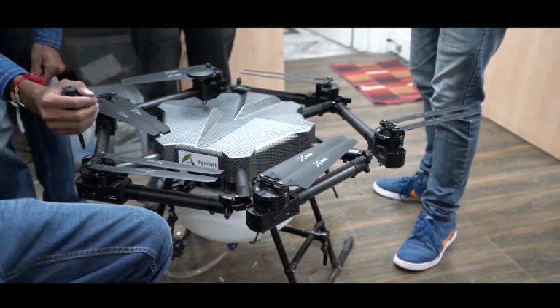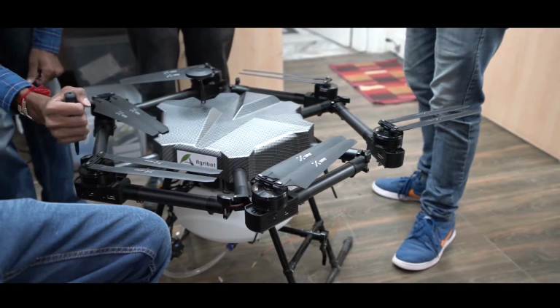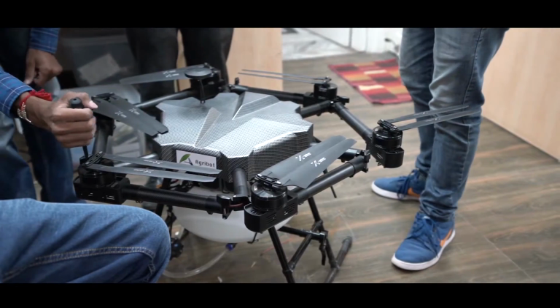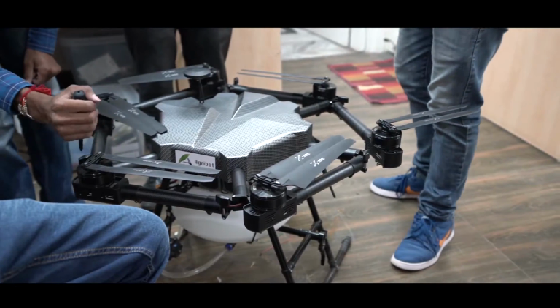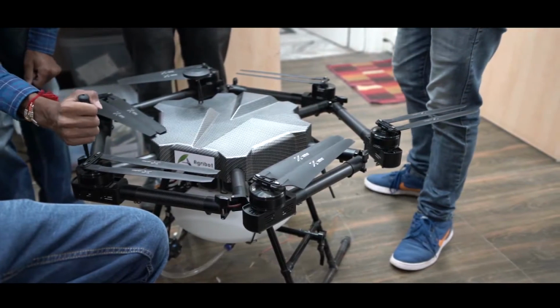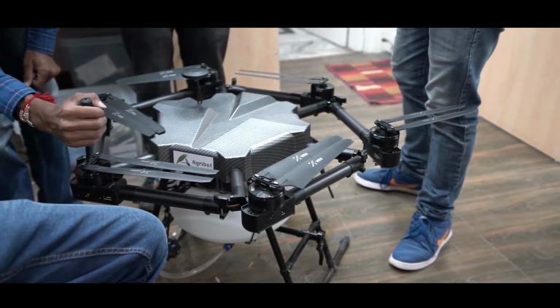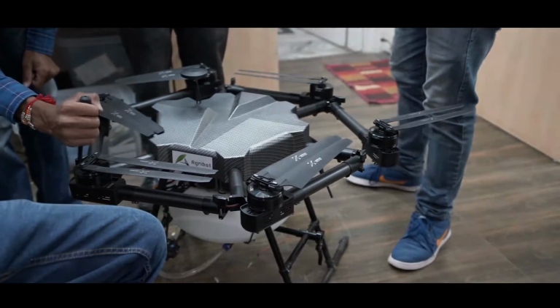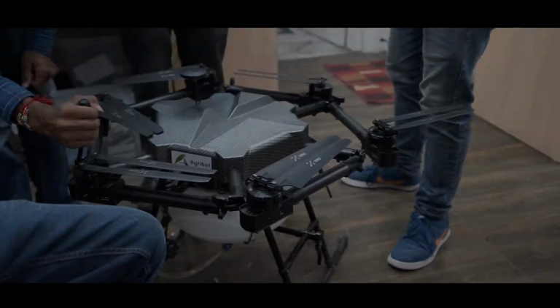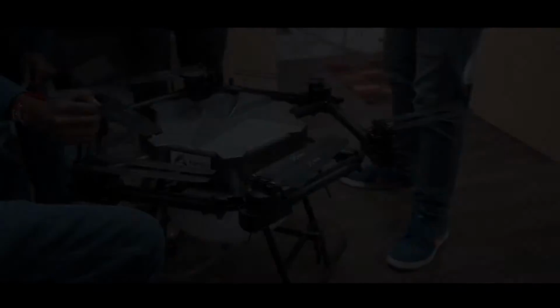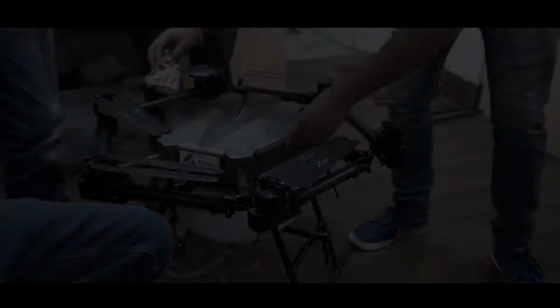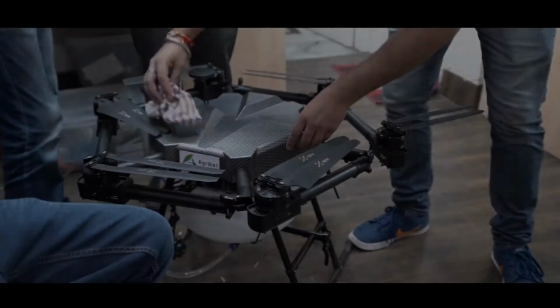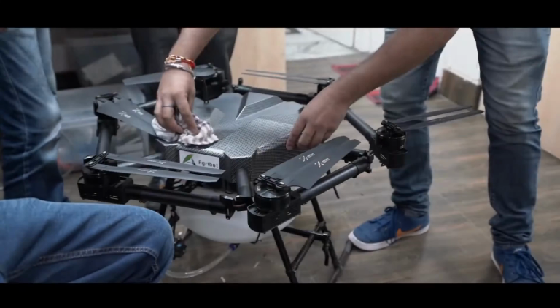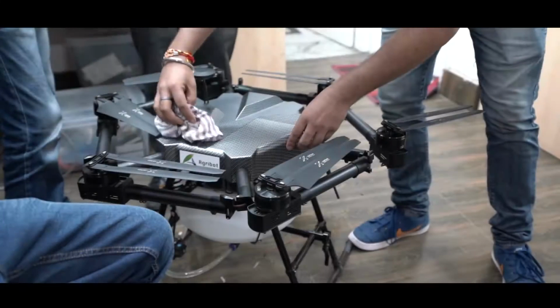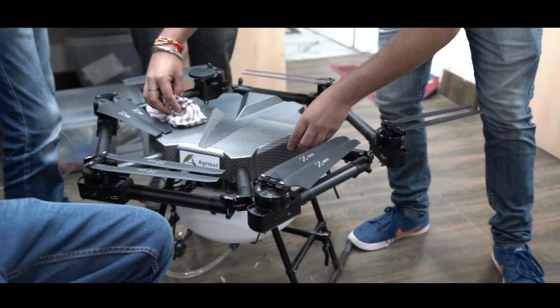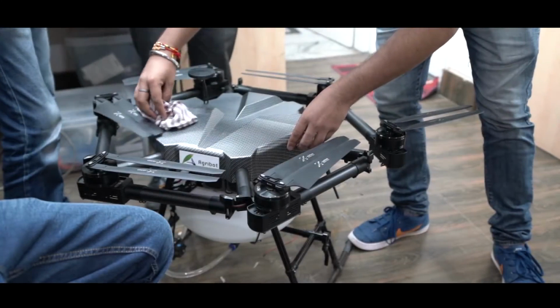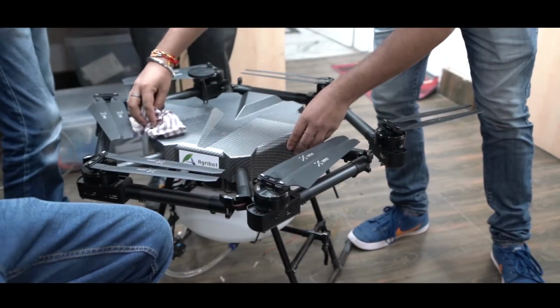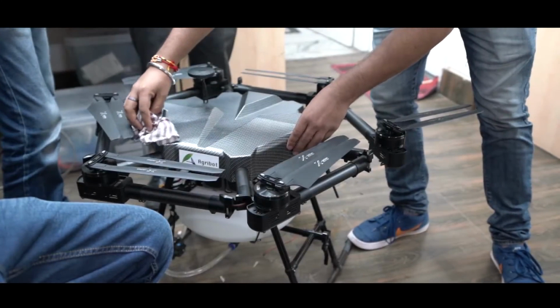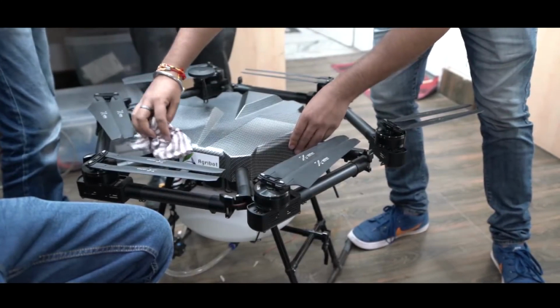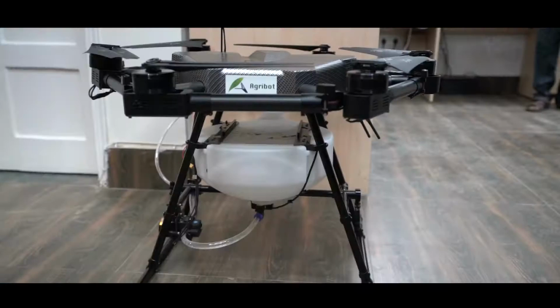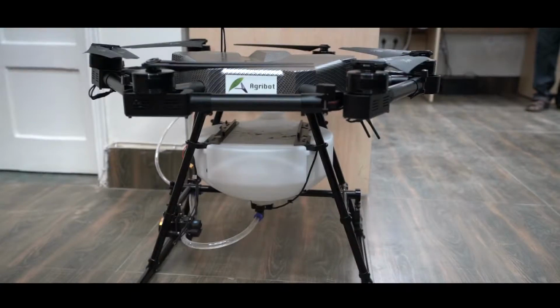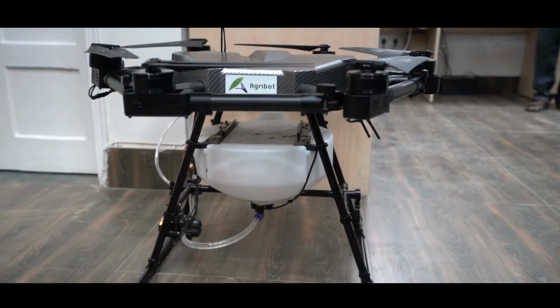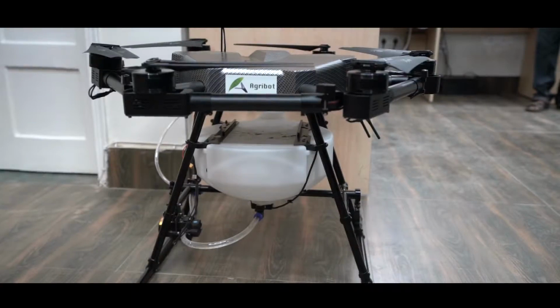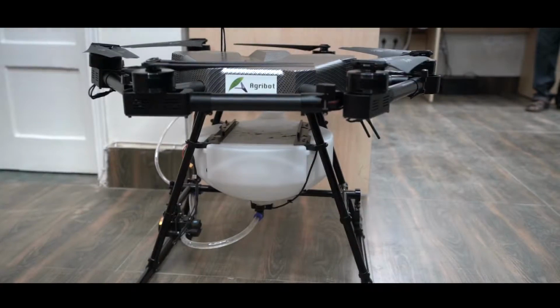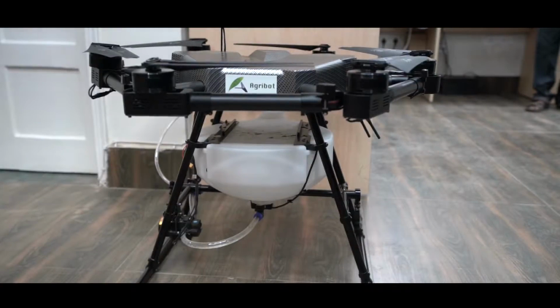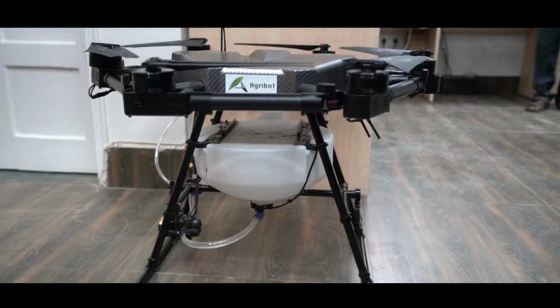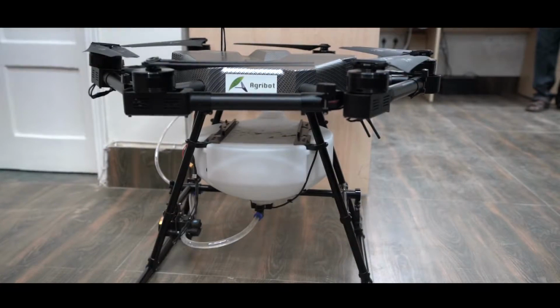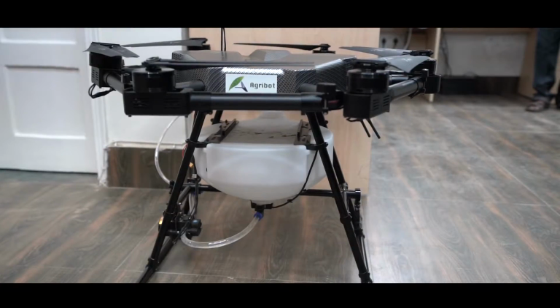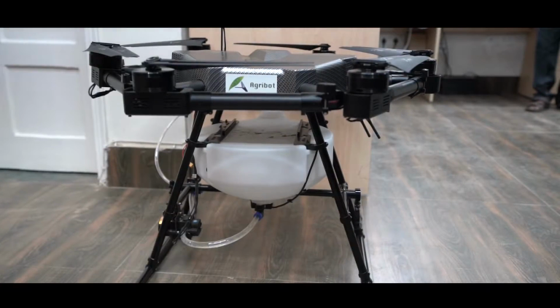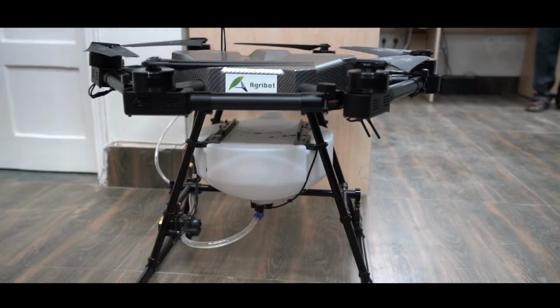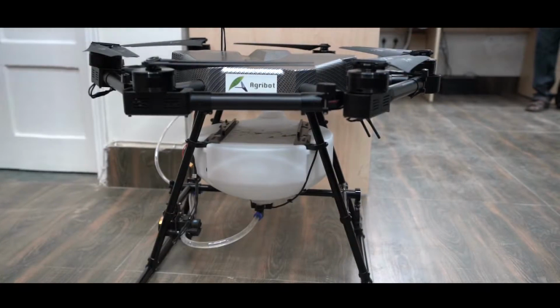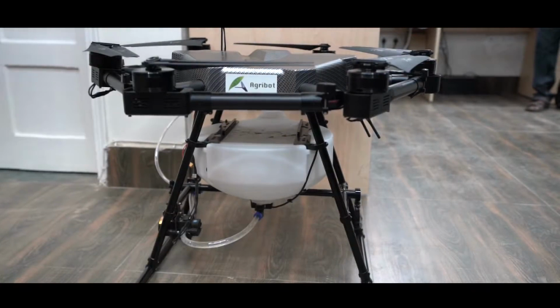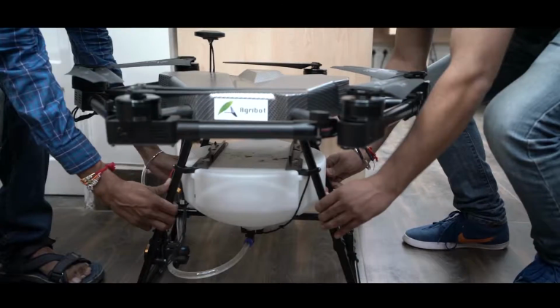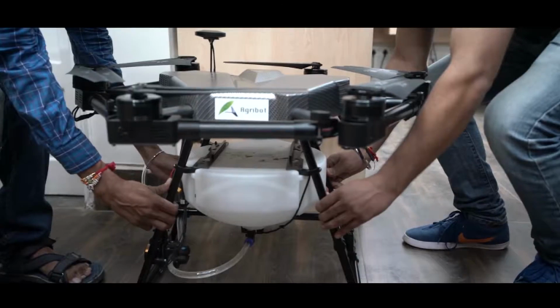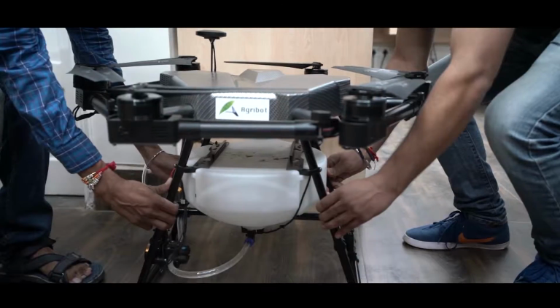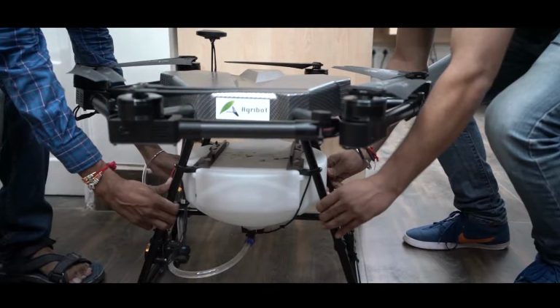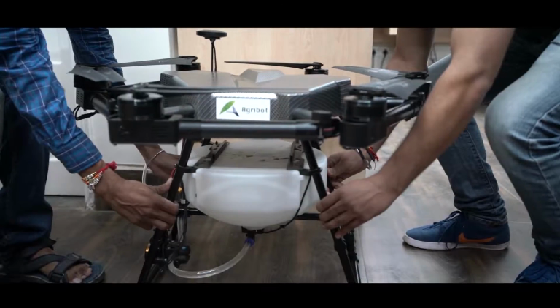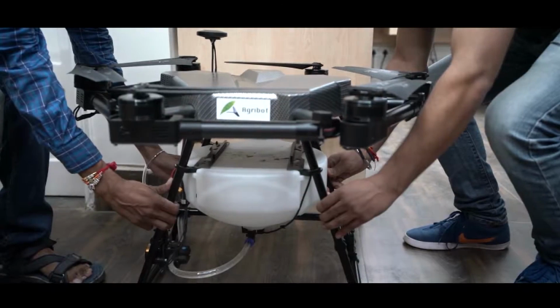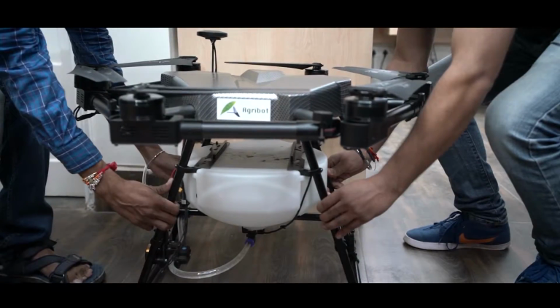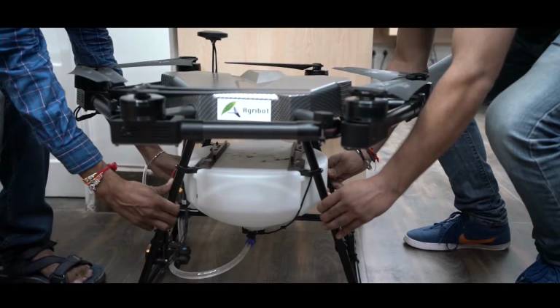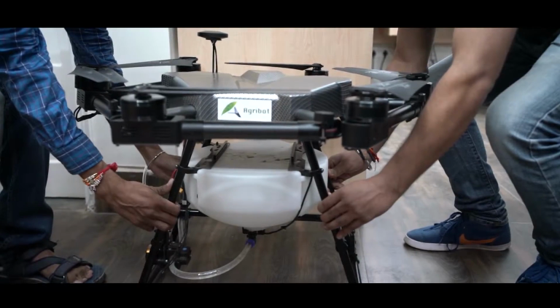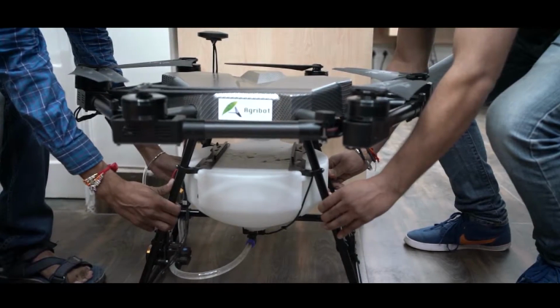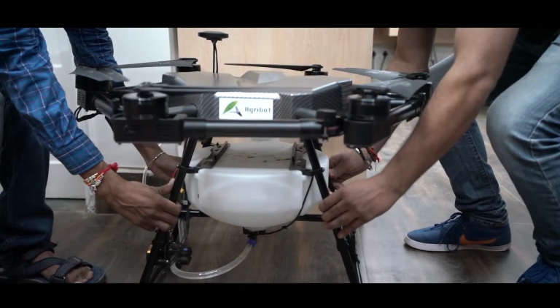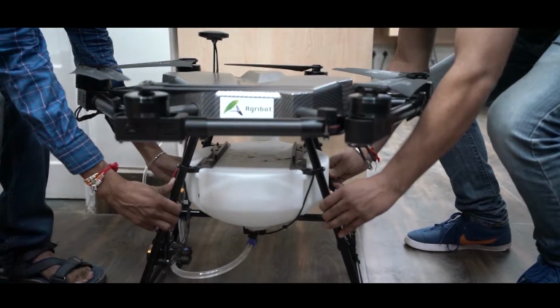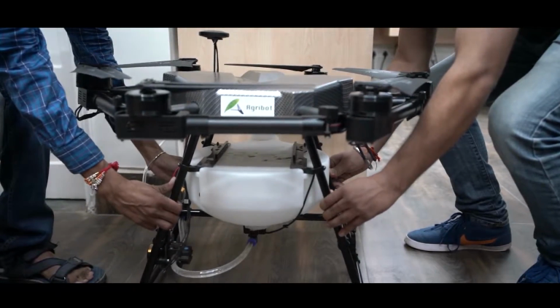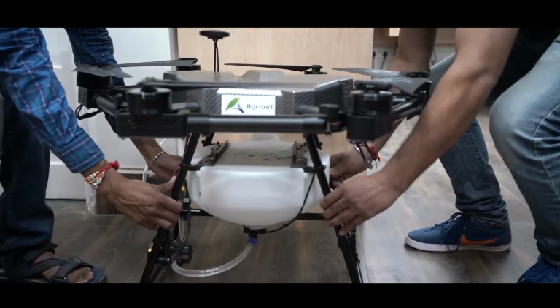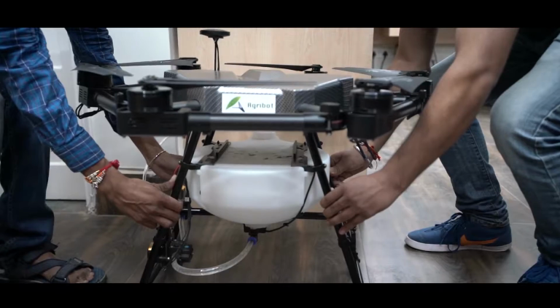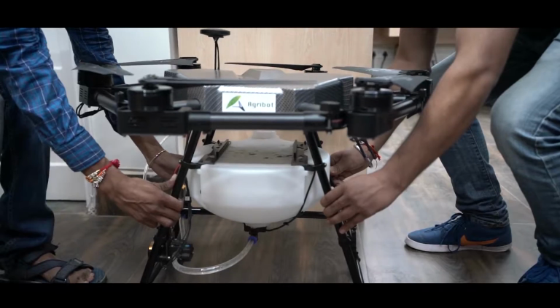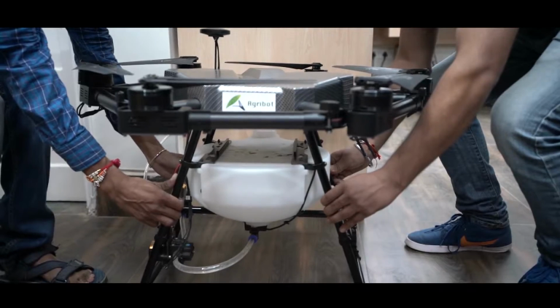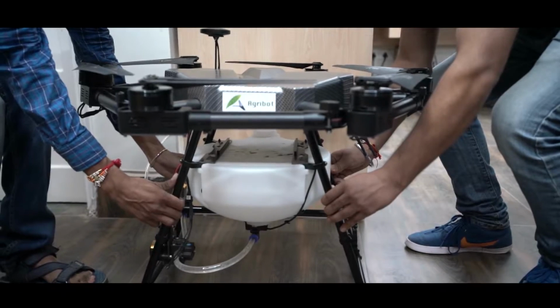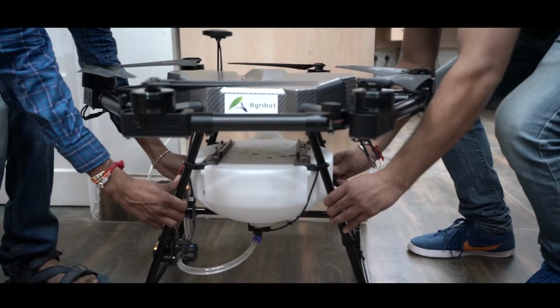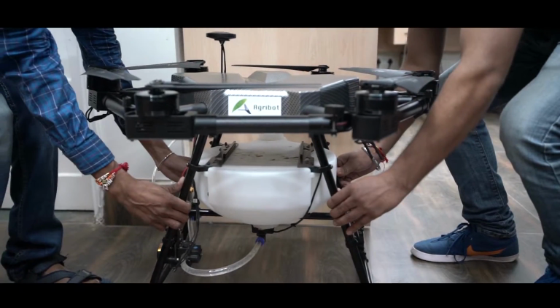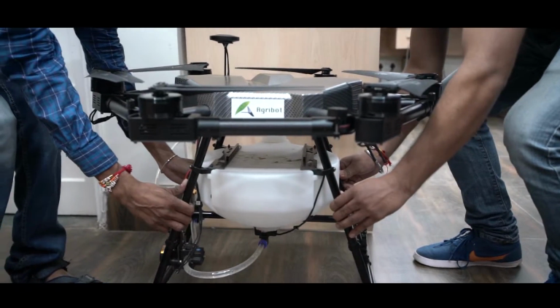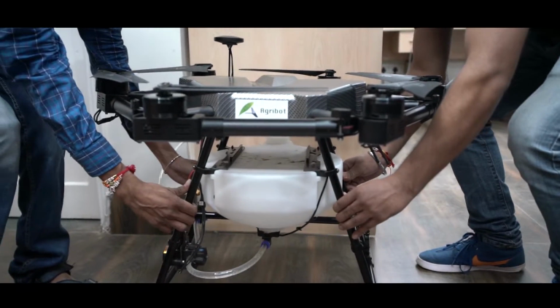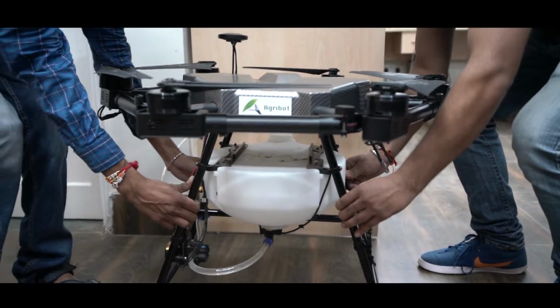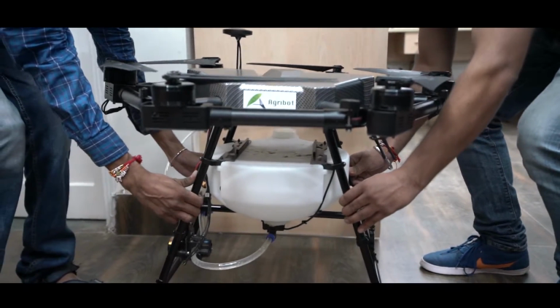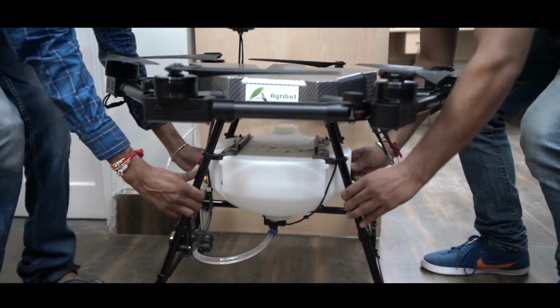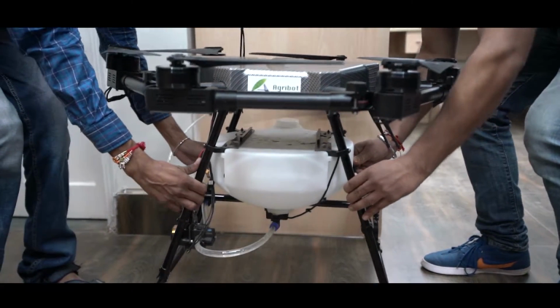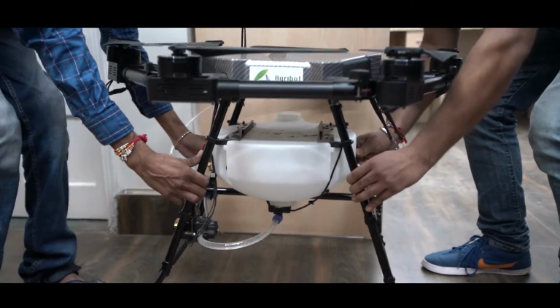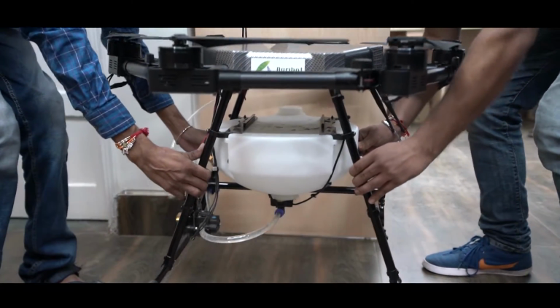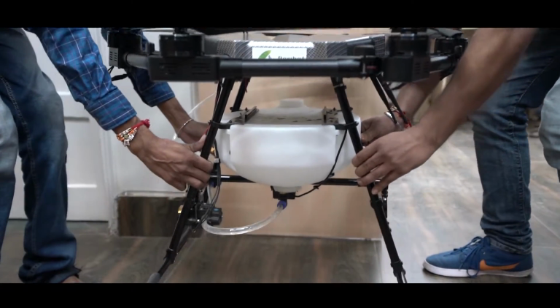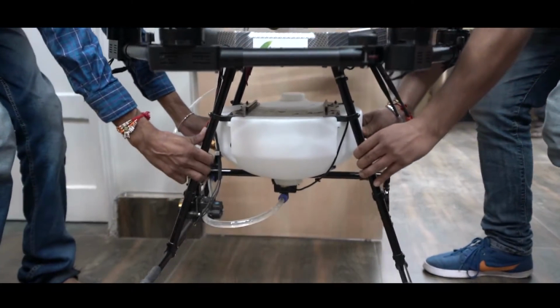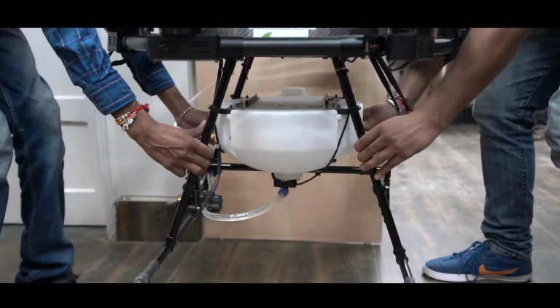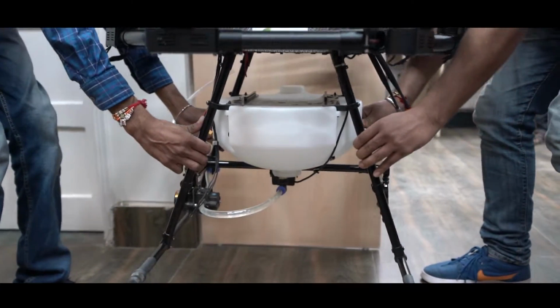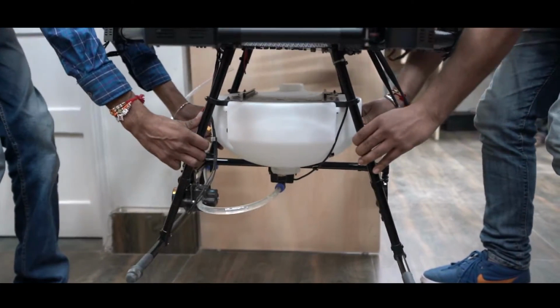After use, it is advised to clean the drone thoroughly and keep it in its case. This keeps your AgriBot in great condition.